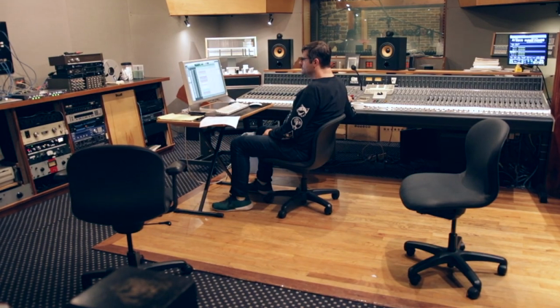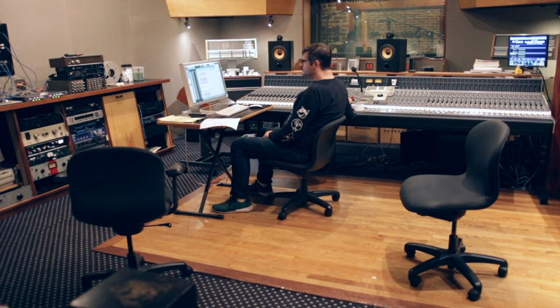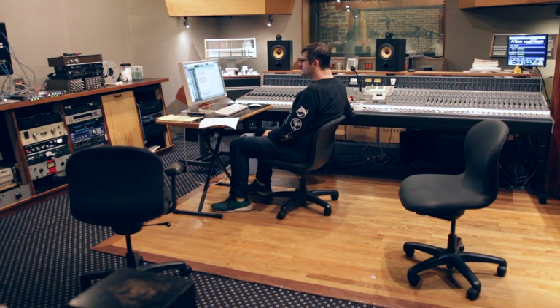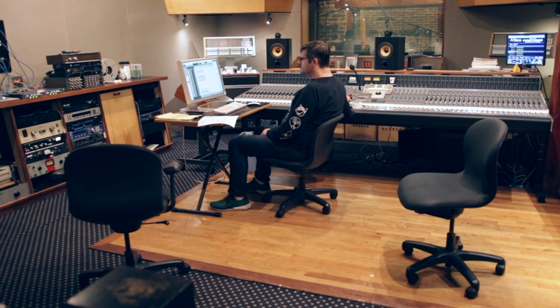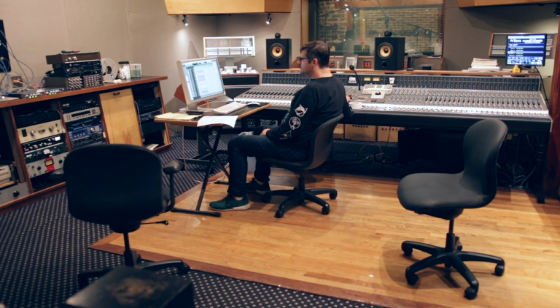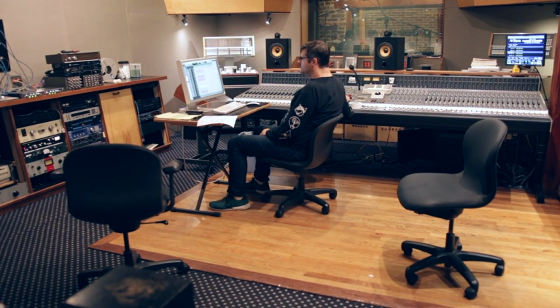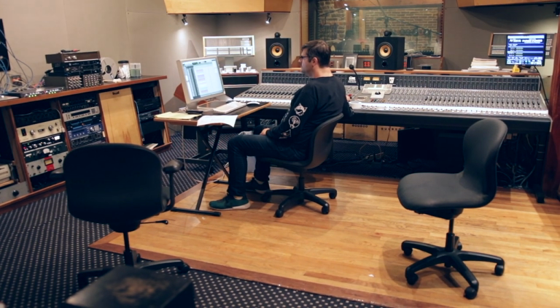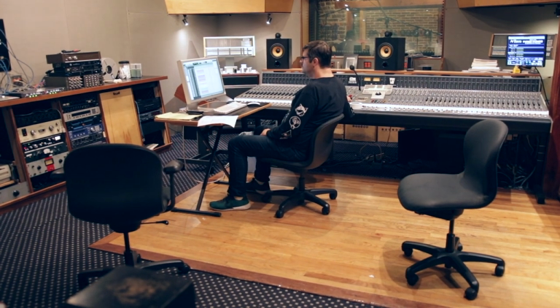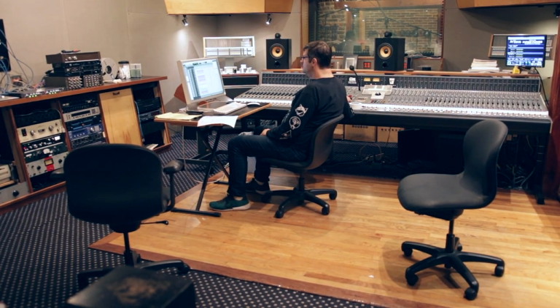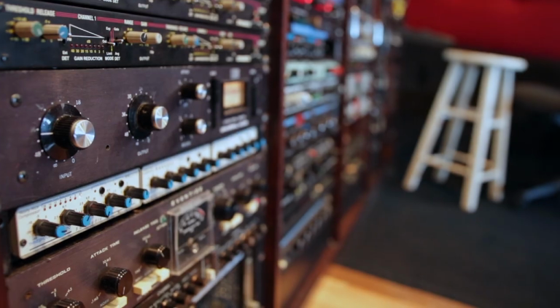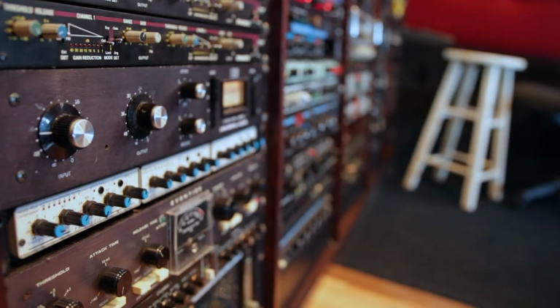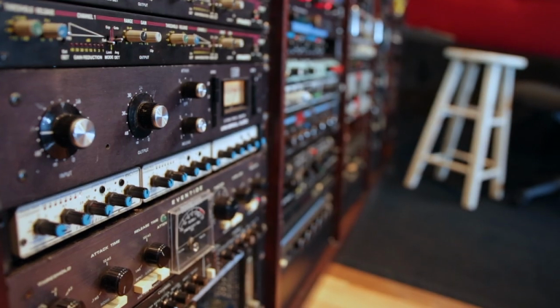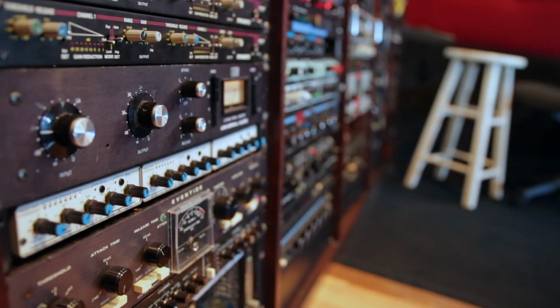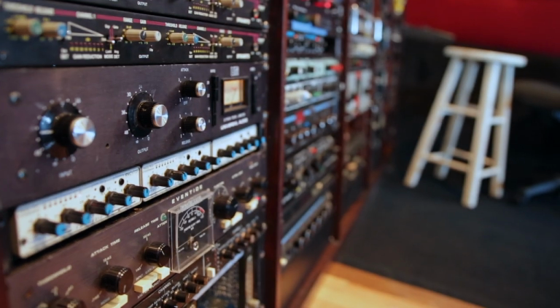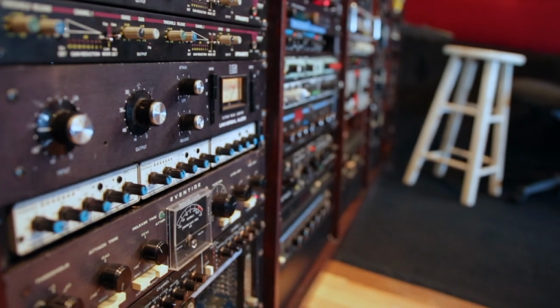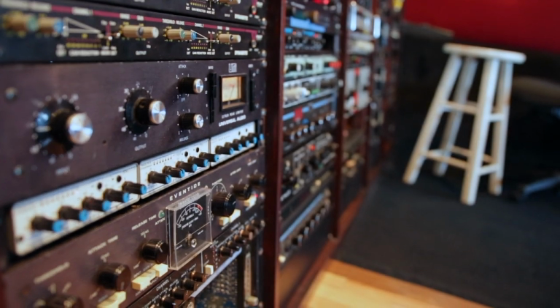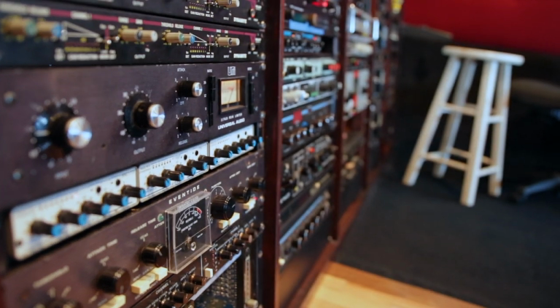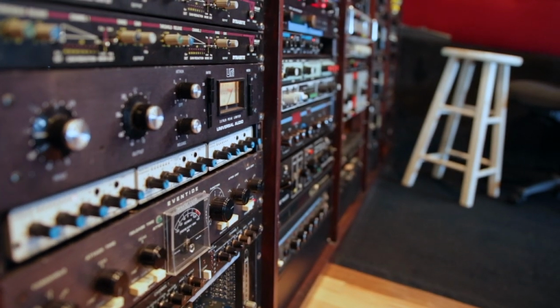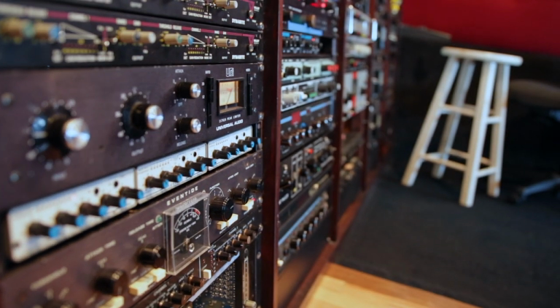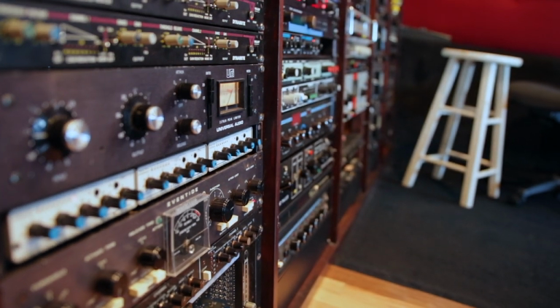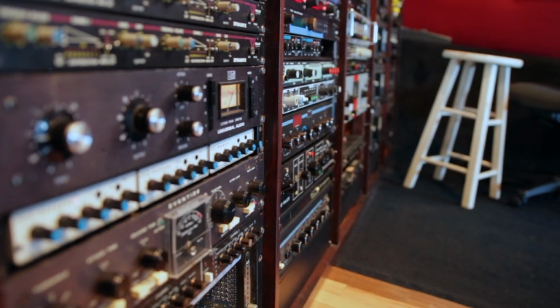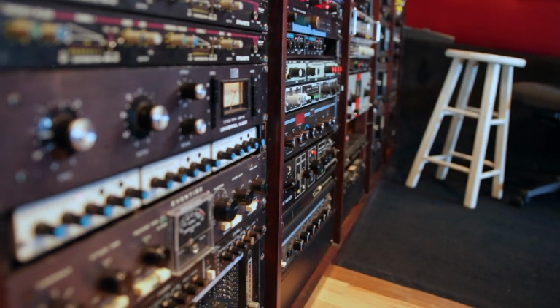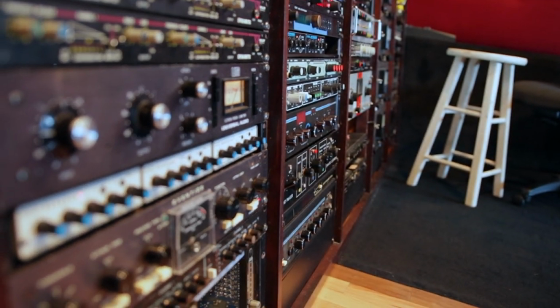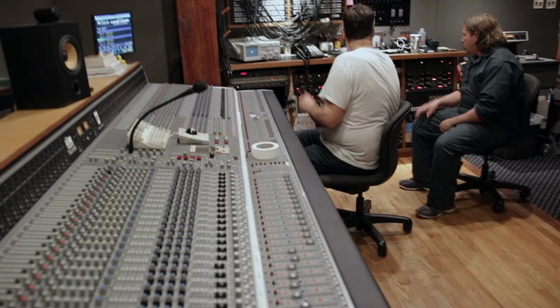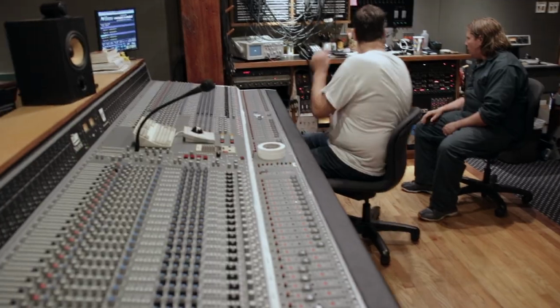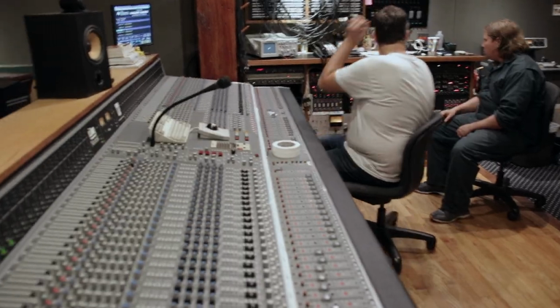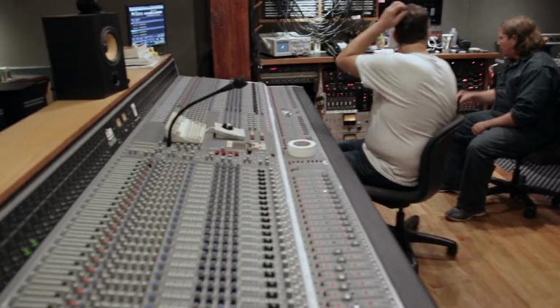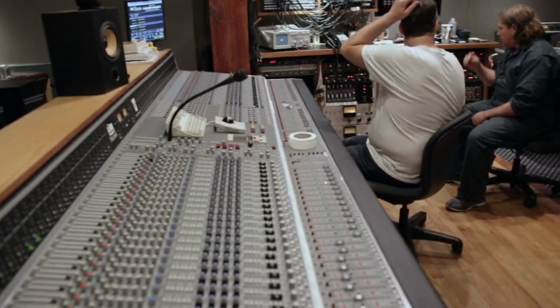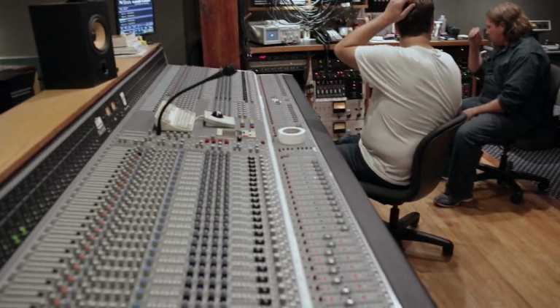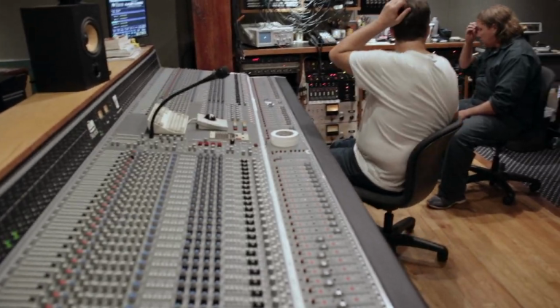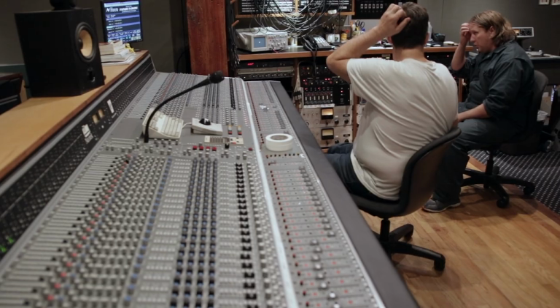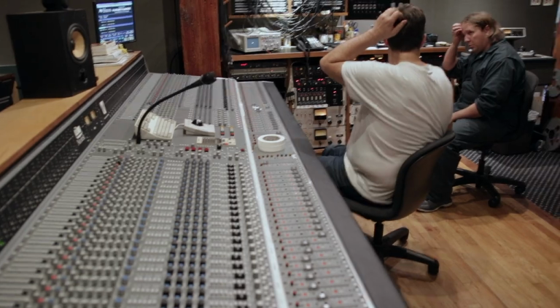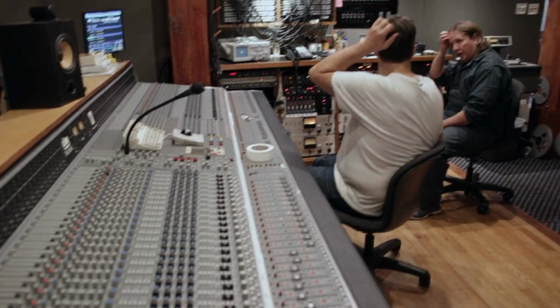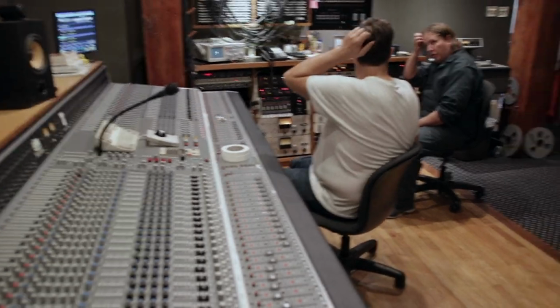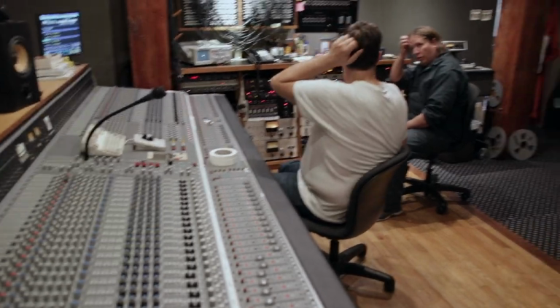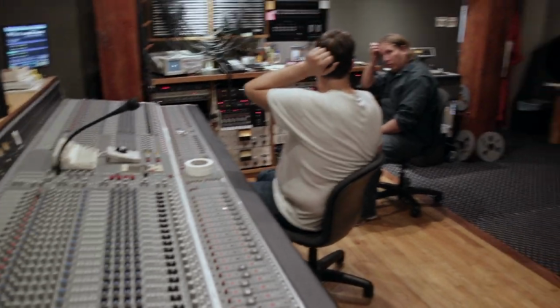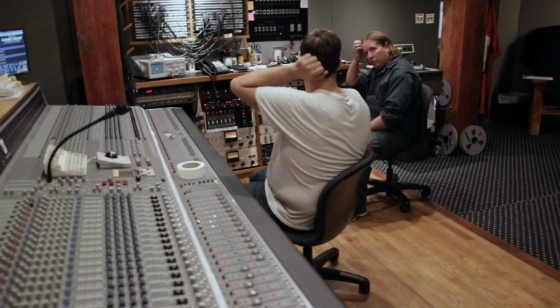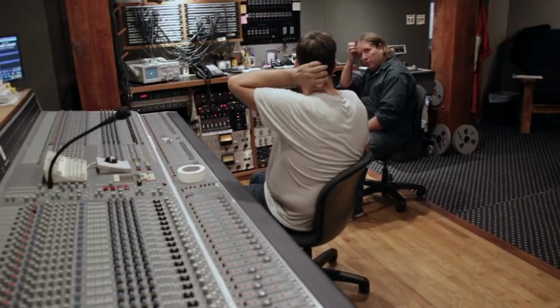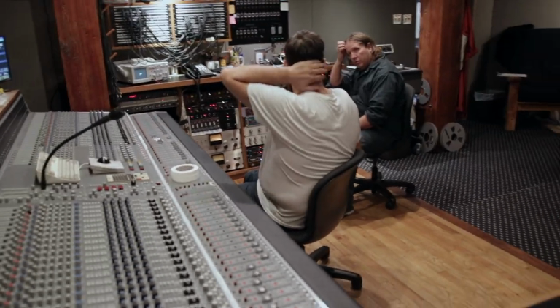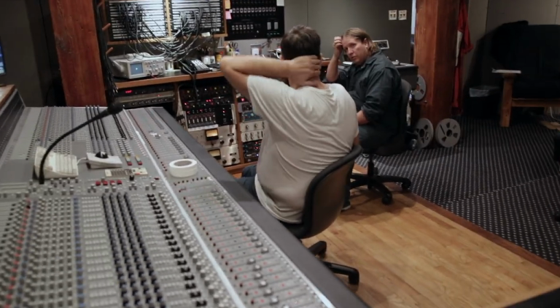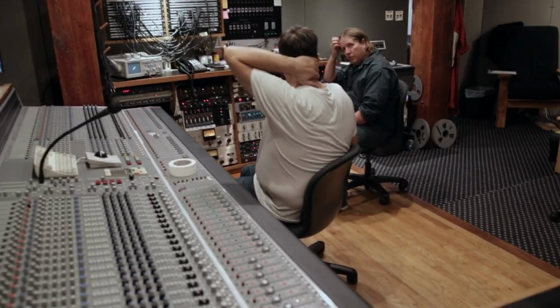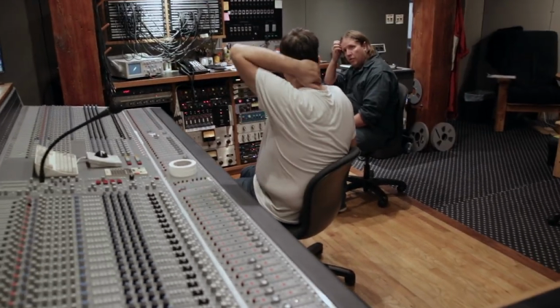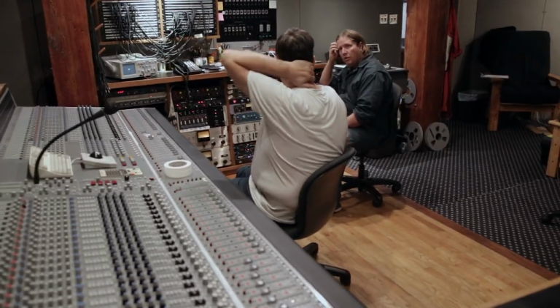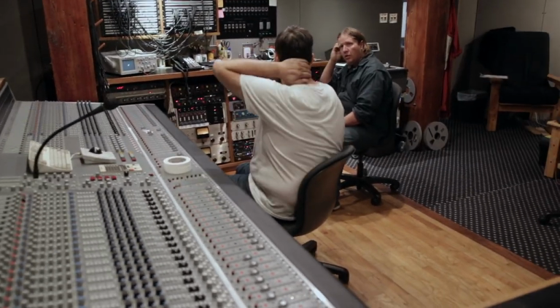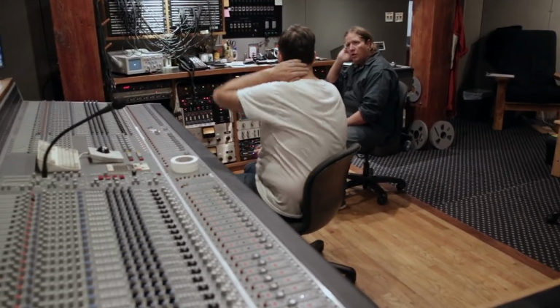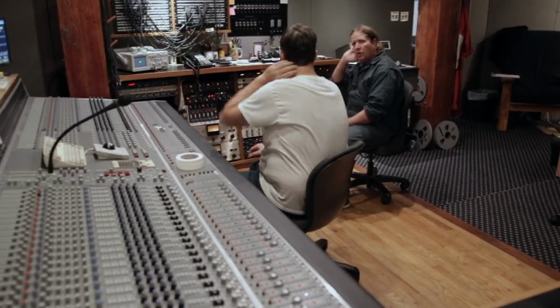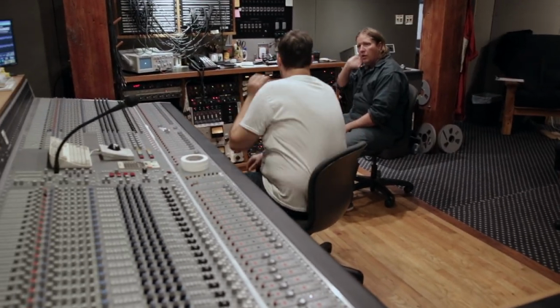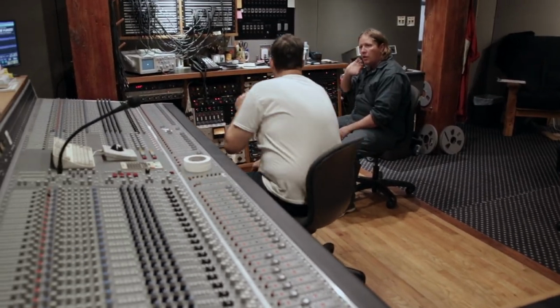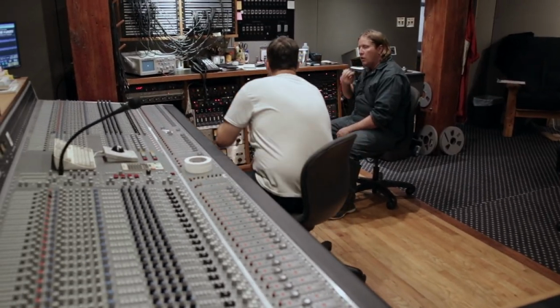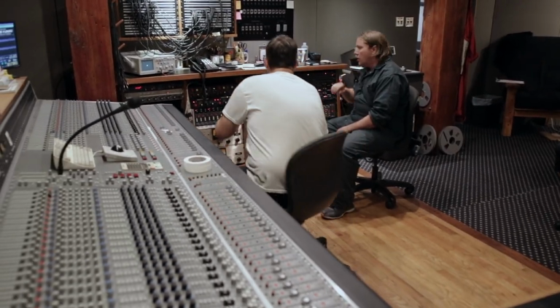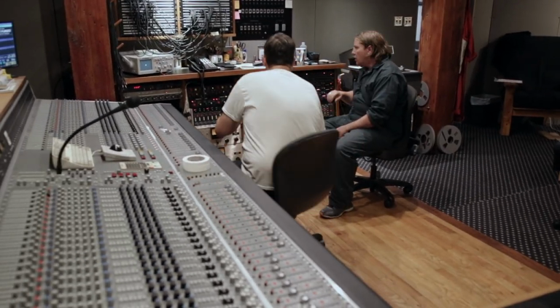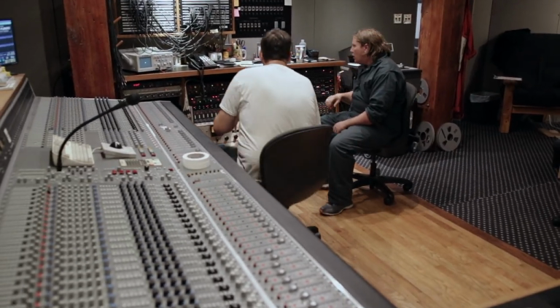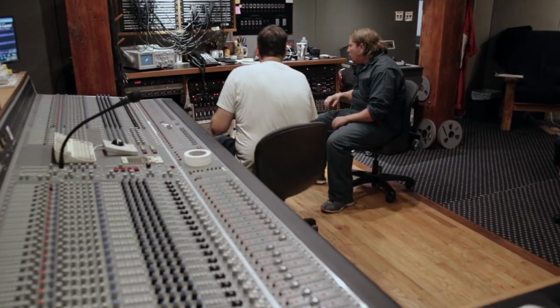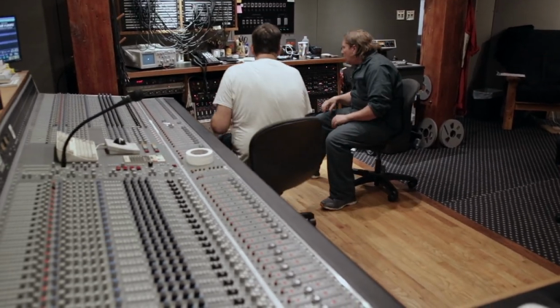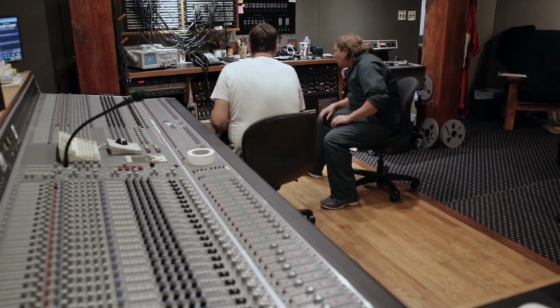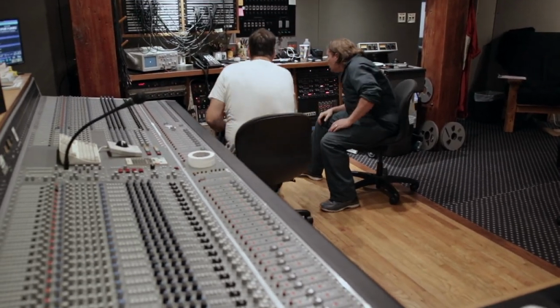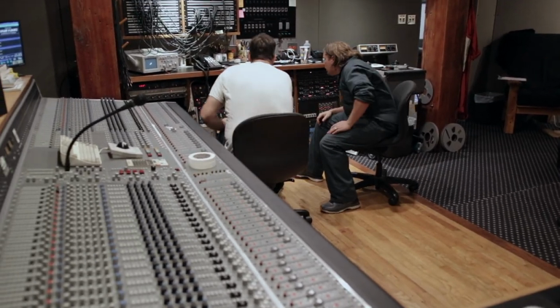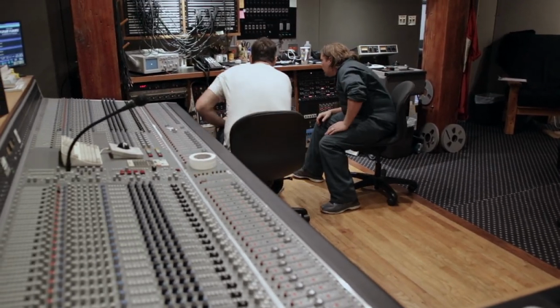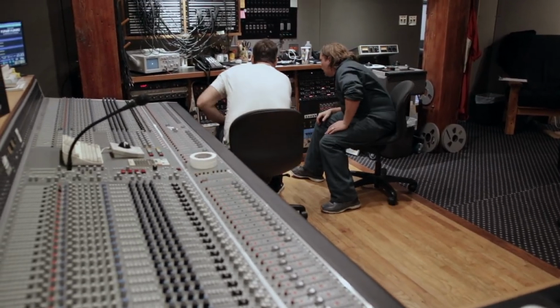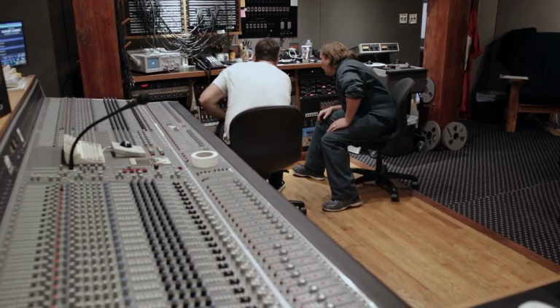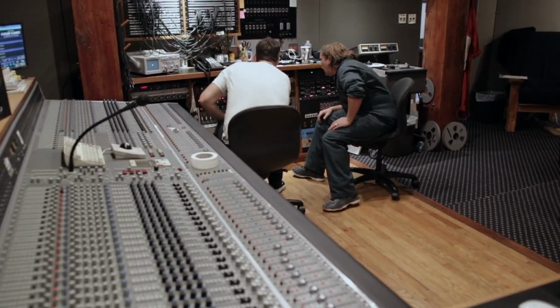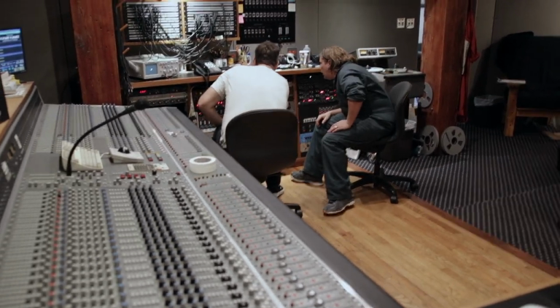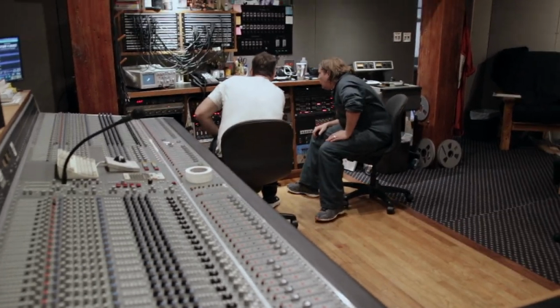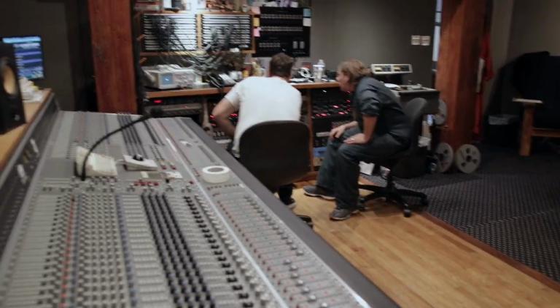Hi, I'm Kurt Ballew. We are here today working on My Signature Series Library with Room Sound, Volume 2.